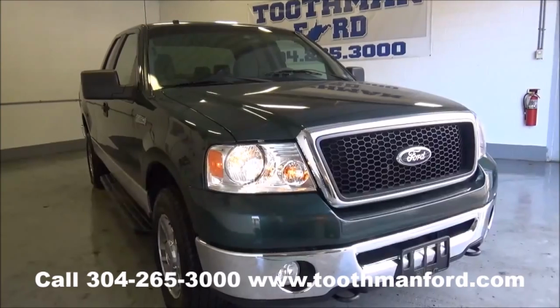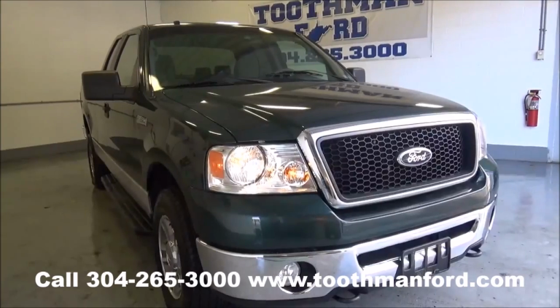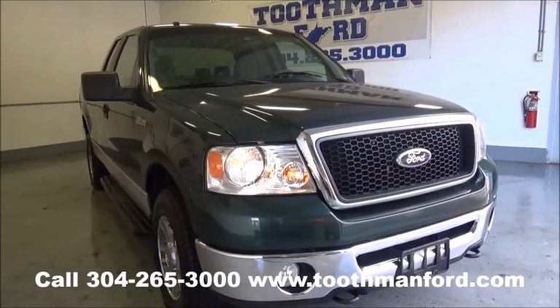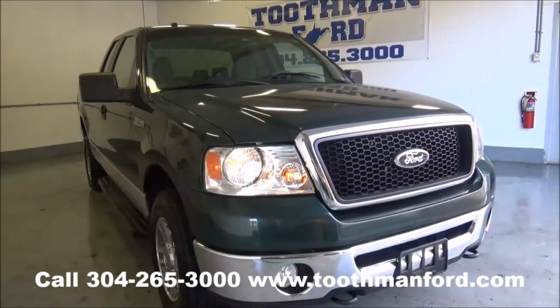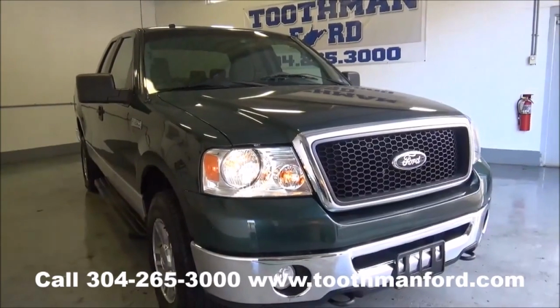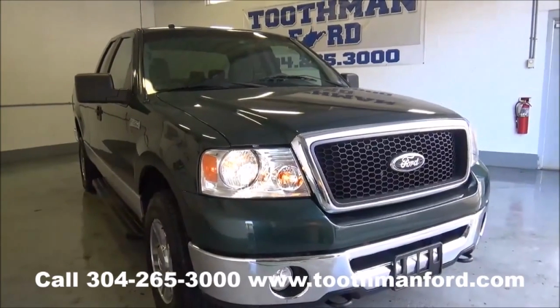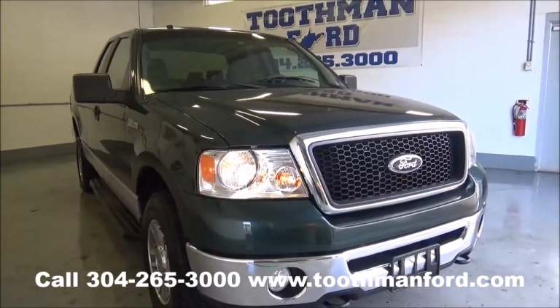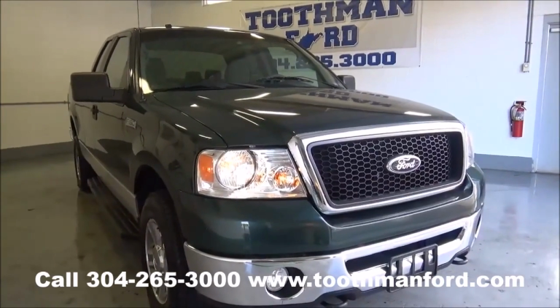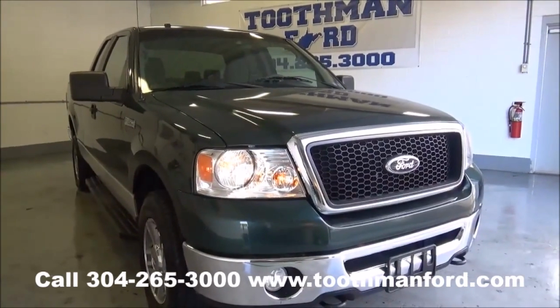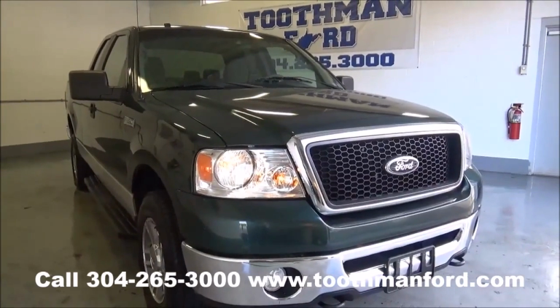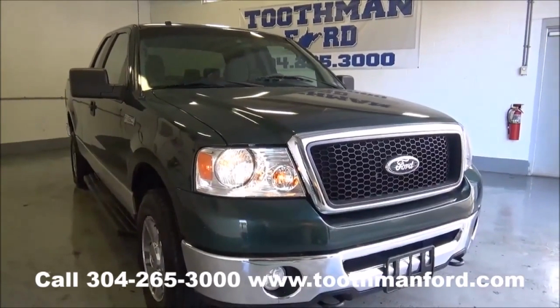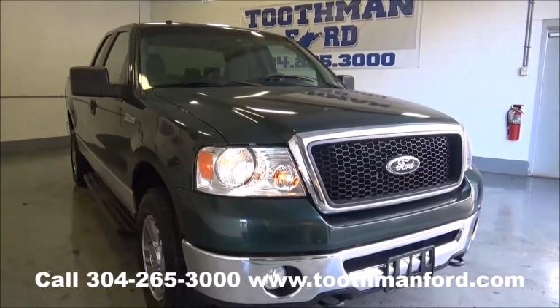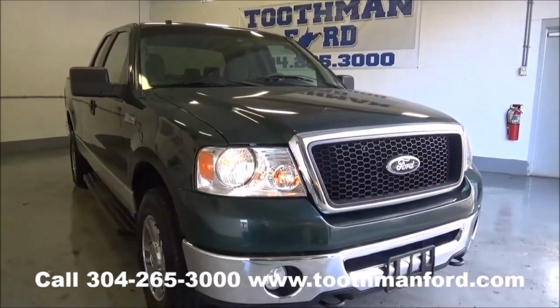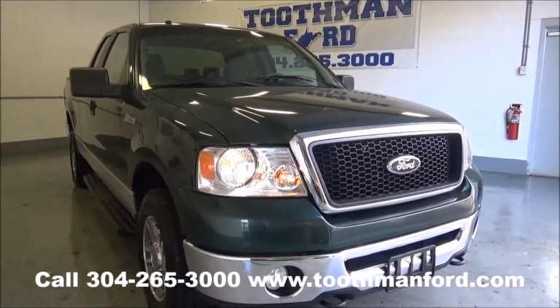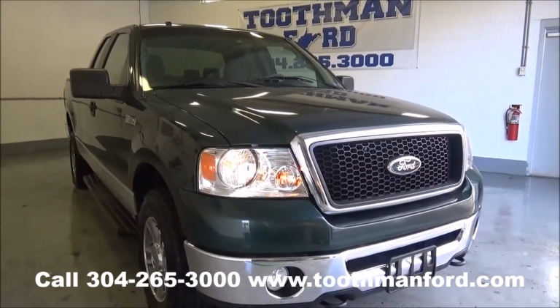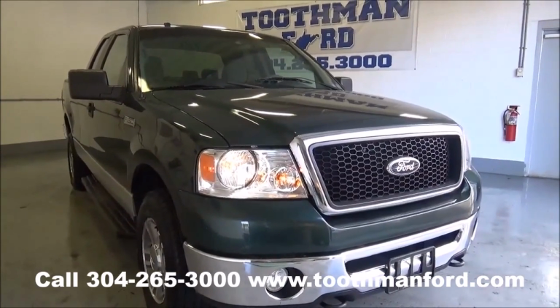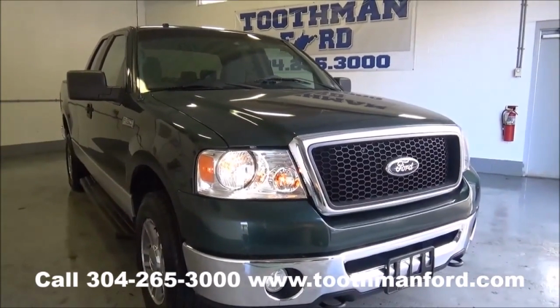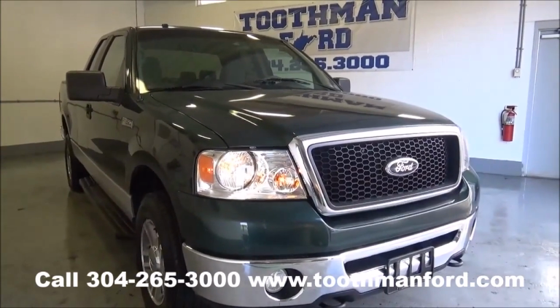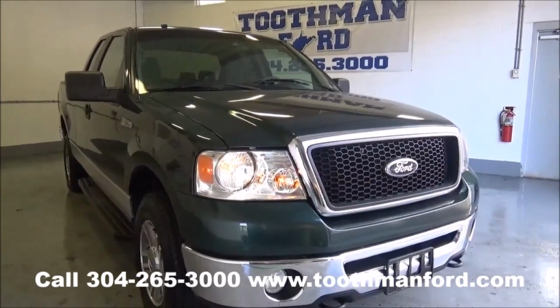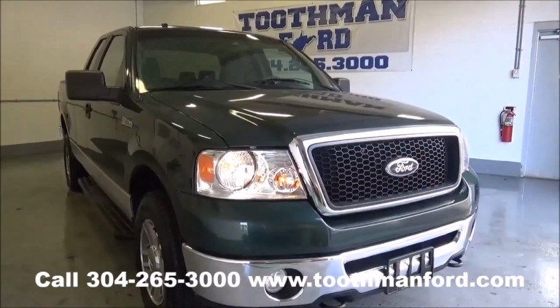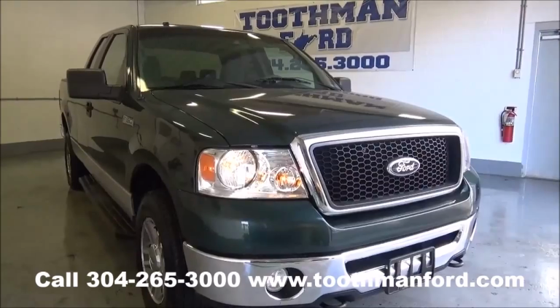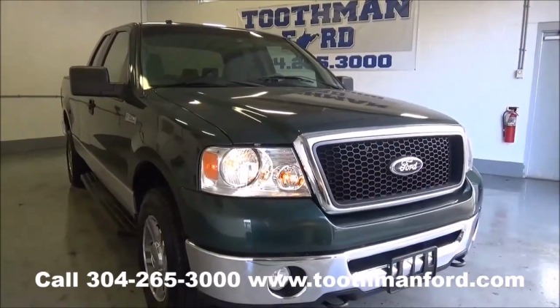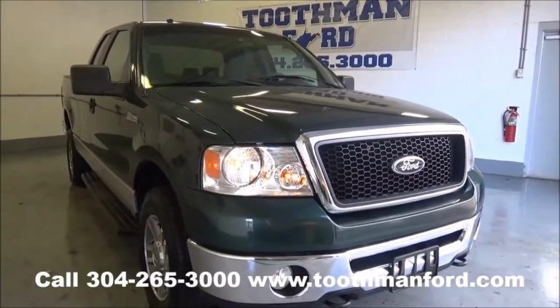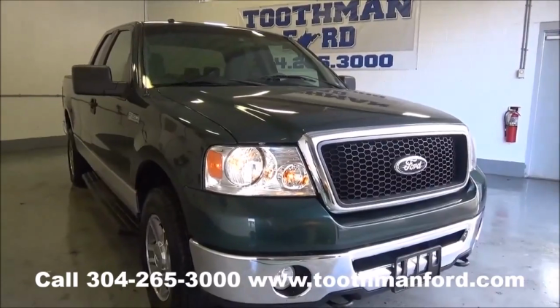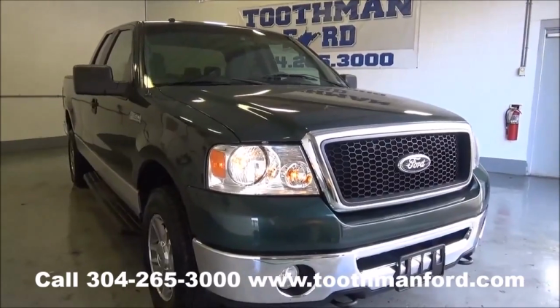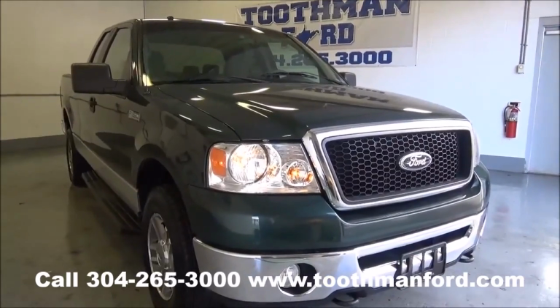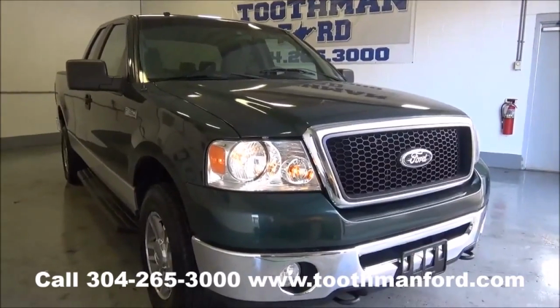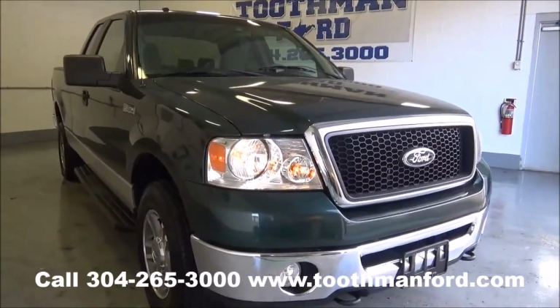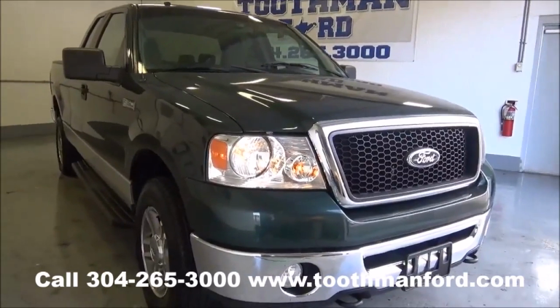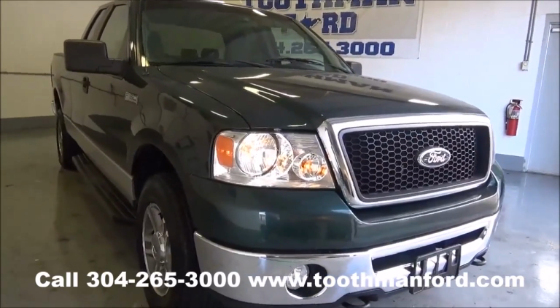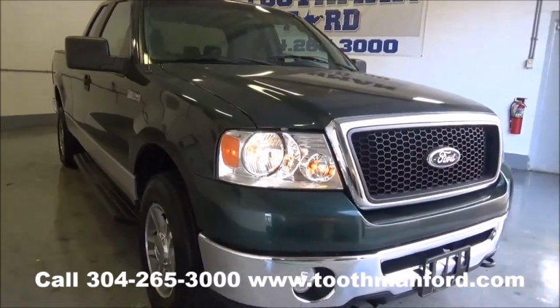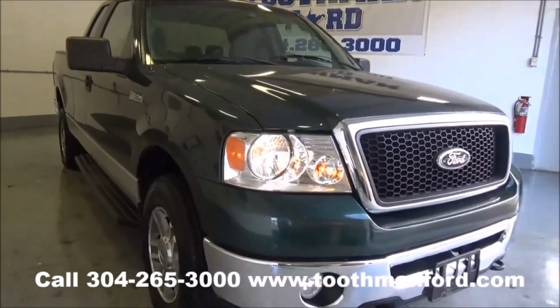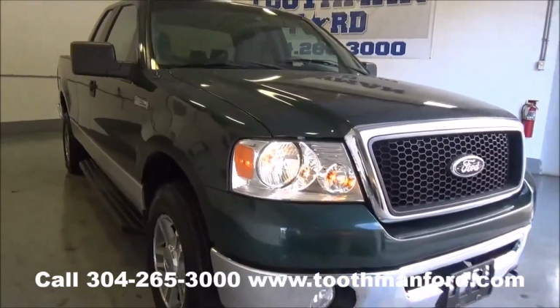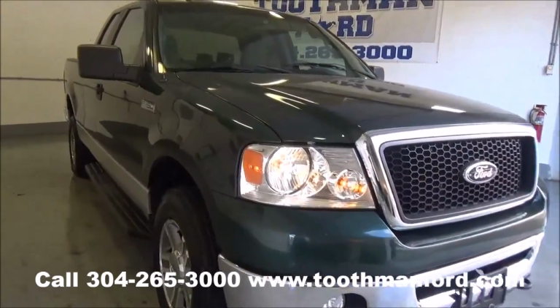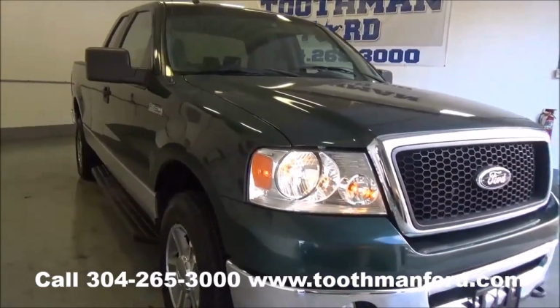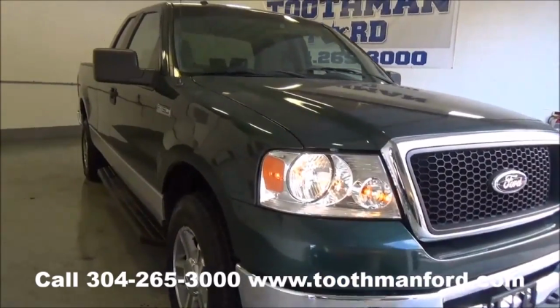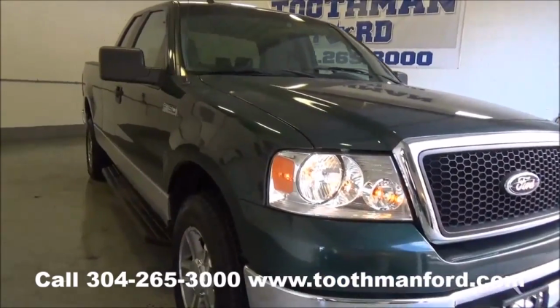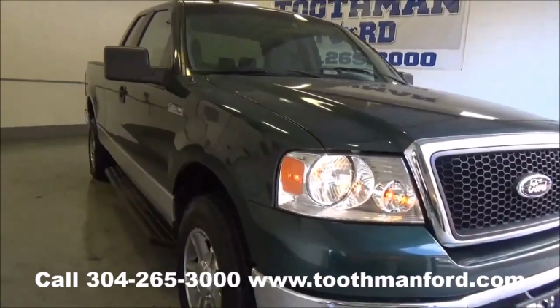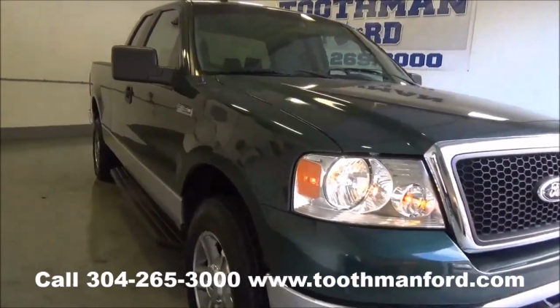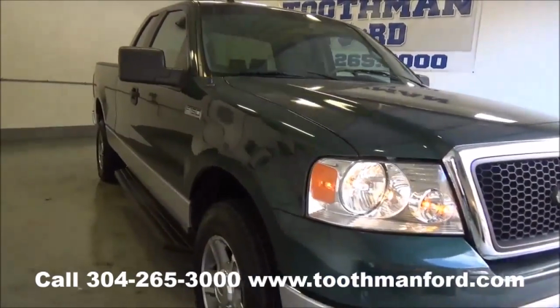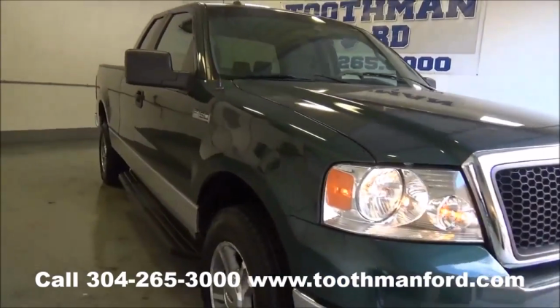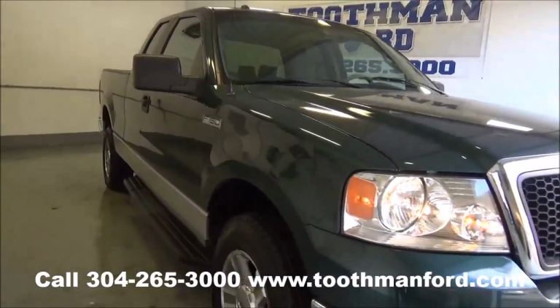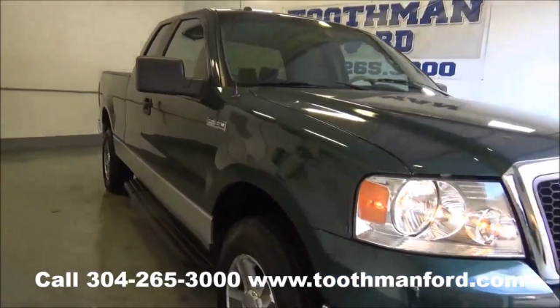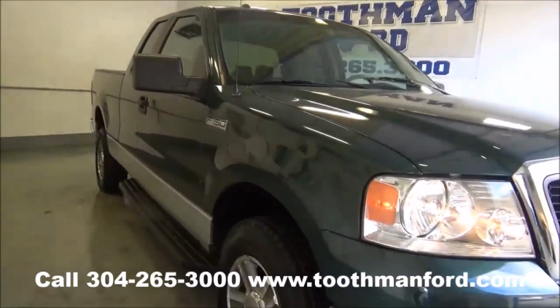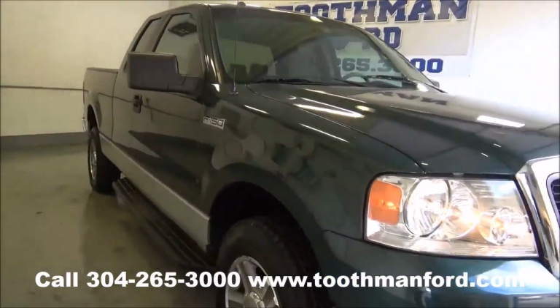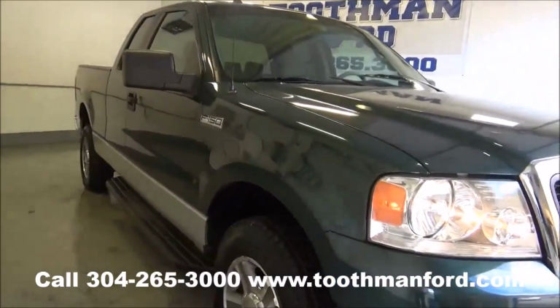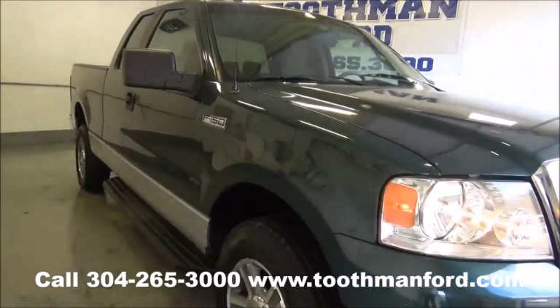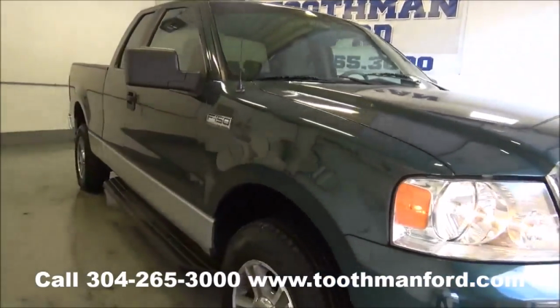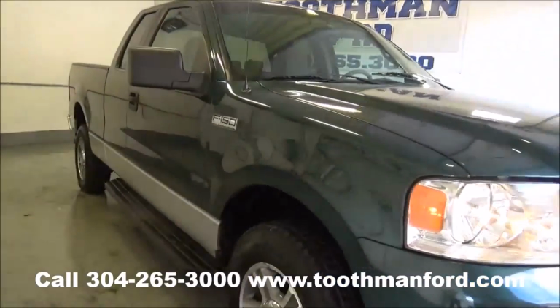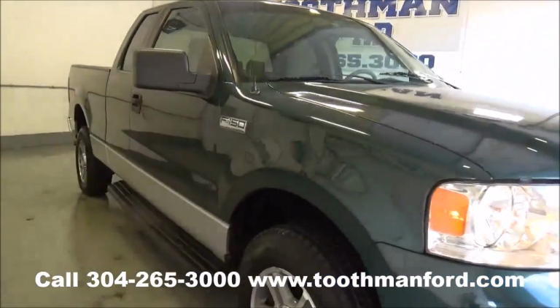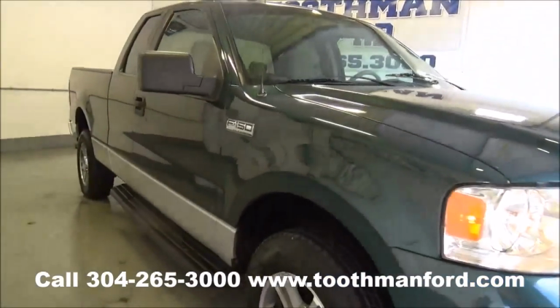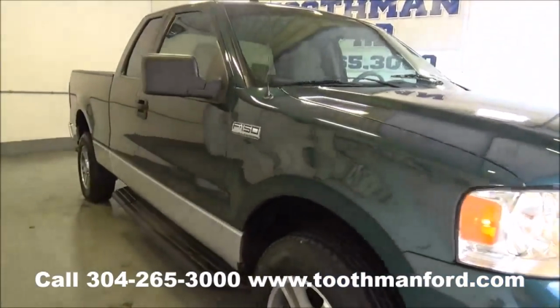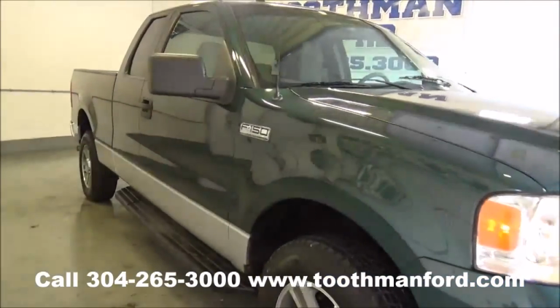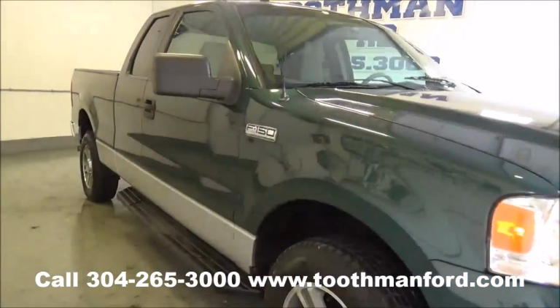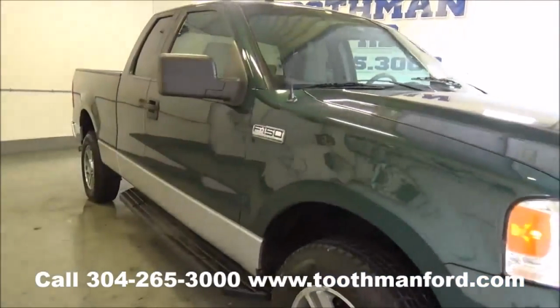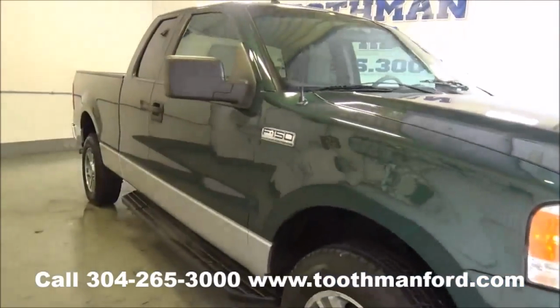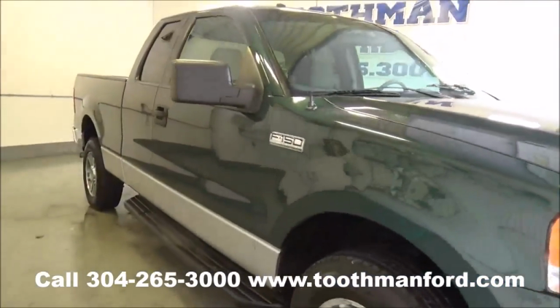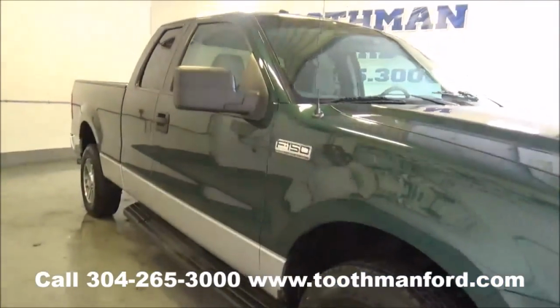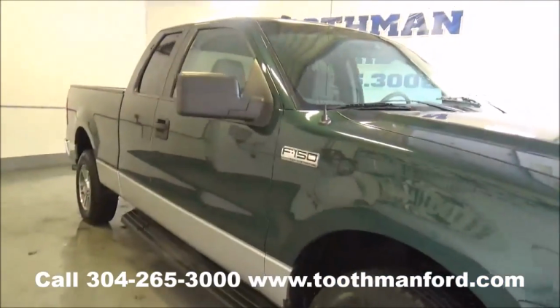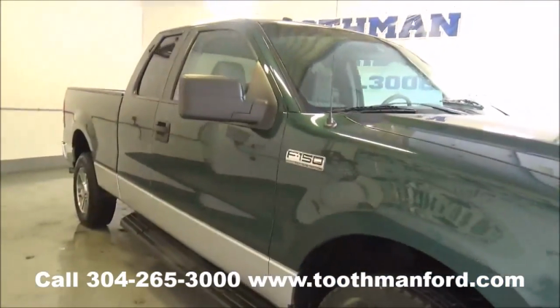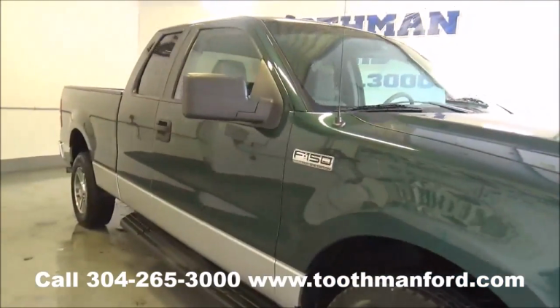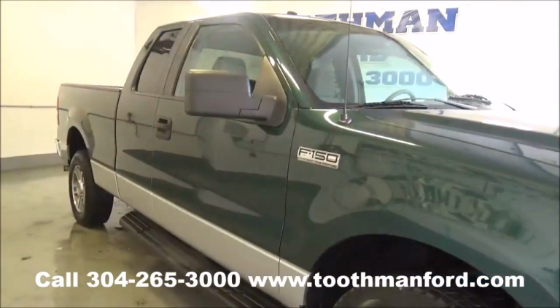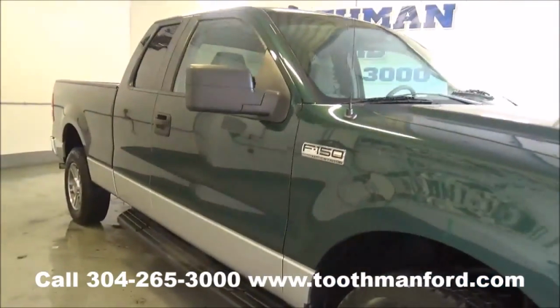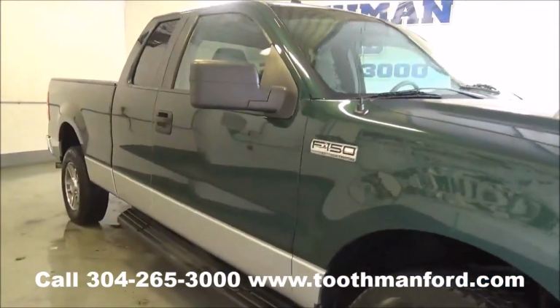Rachel Toothman Ford. Visit us at toothmanford.com. I have a 2008 F-150 XLT model.